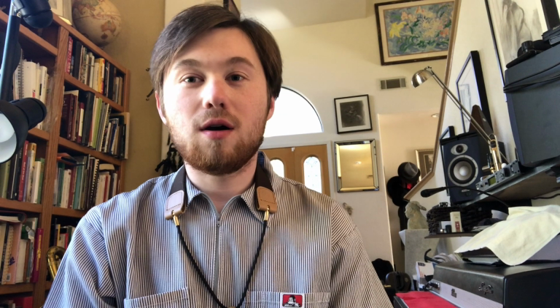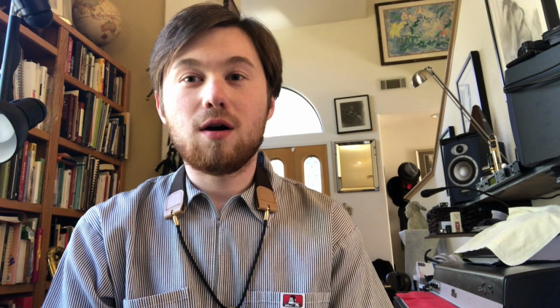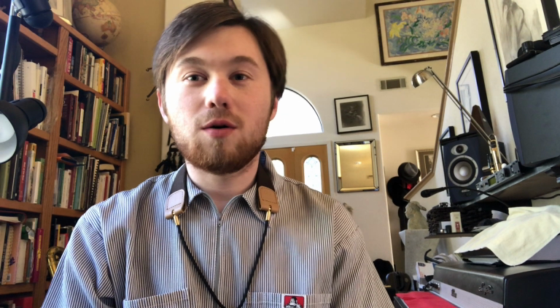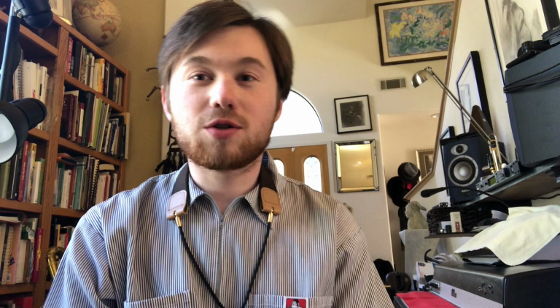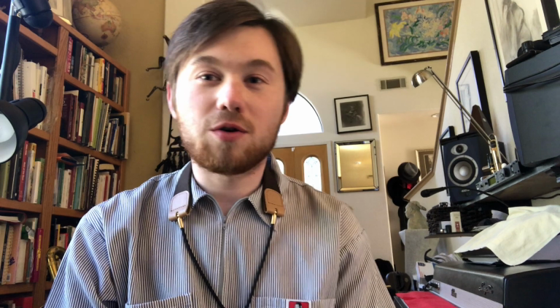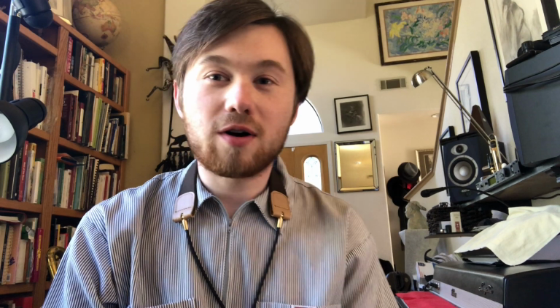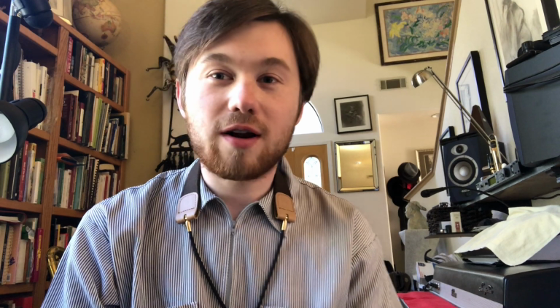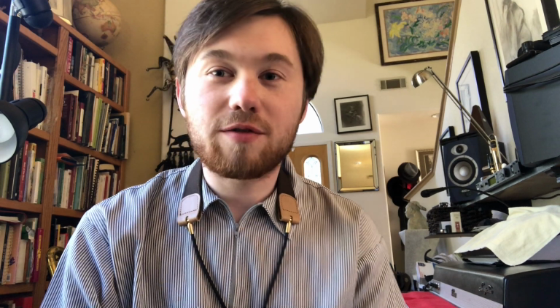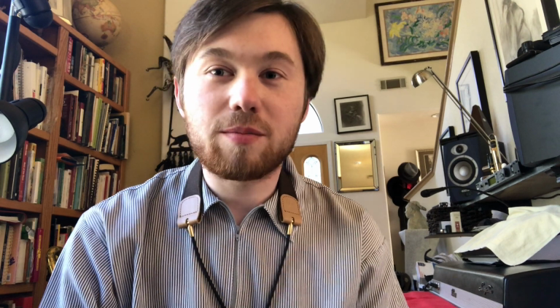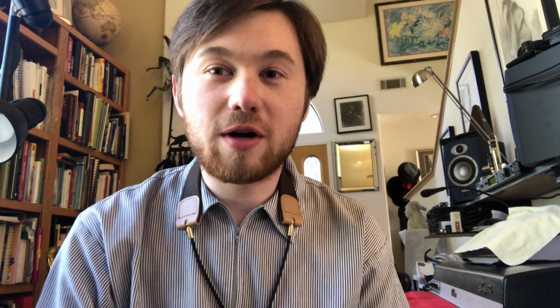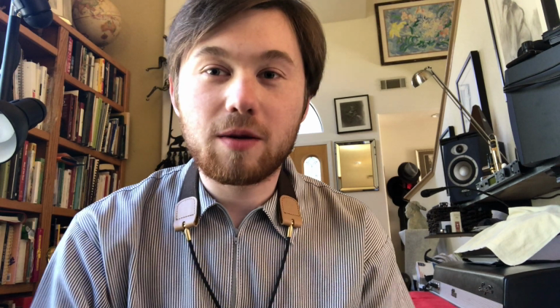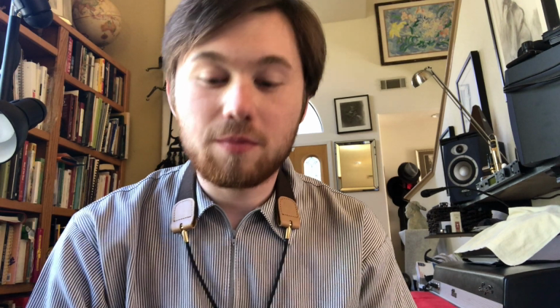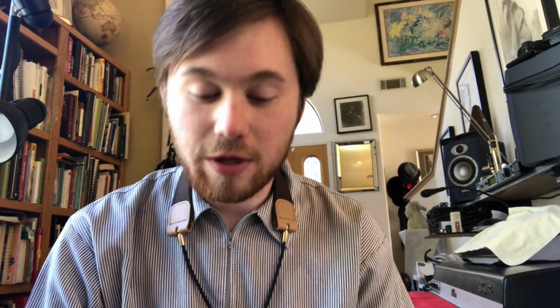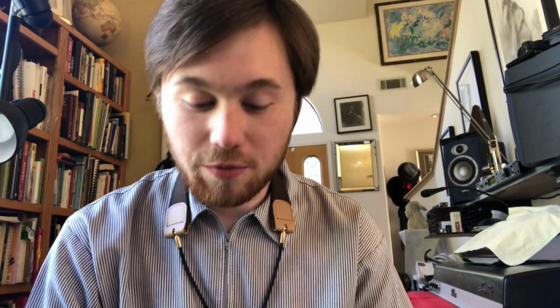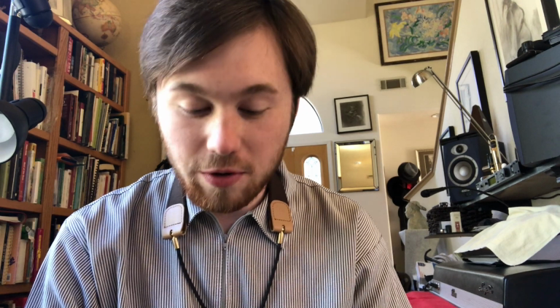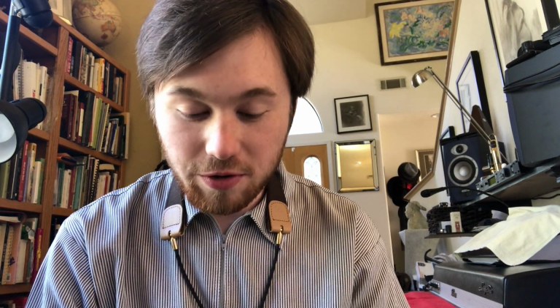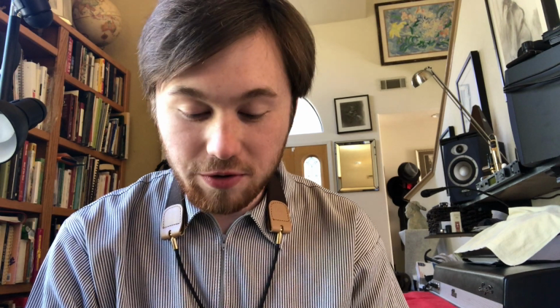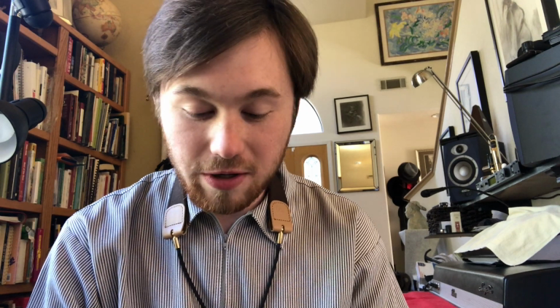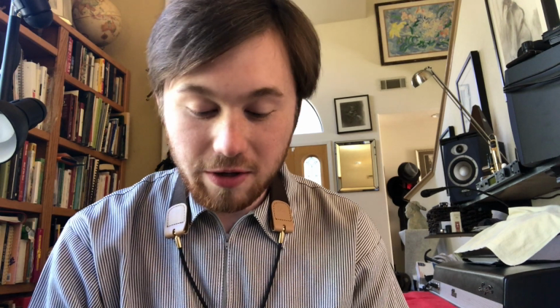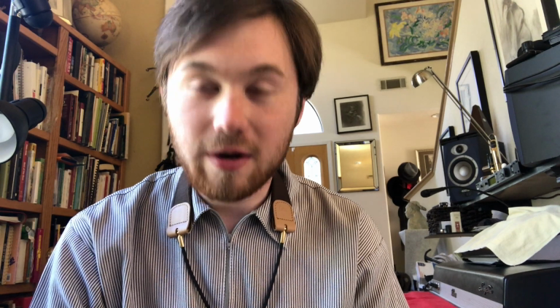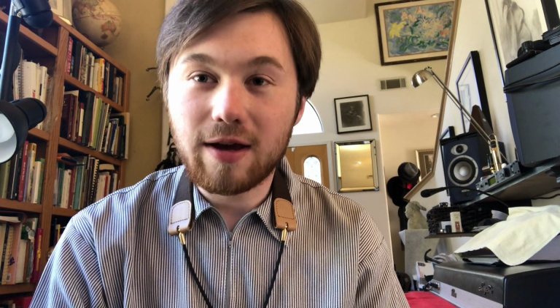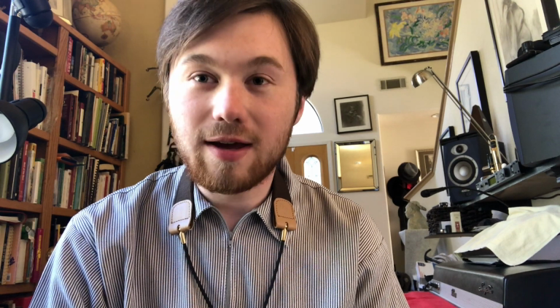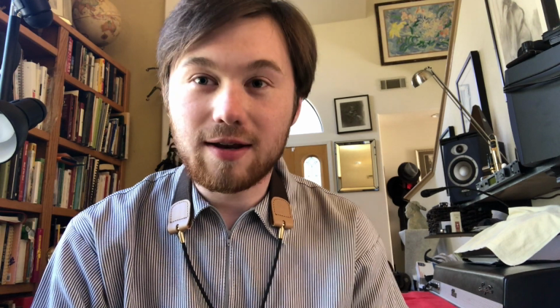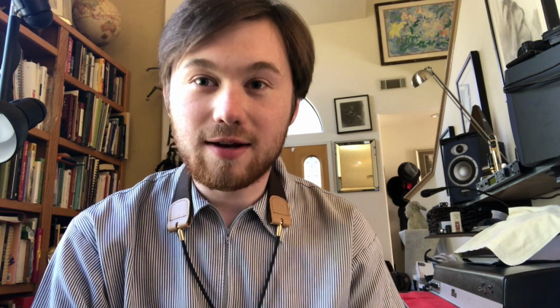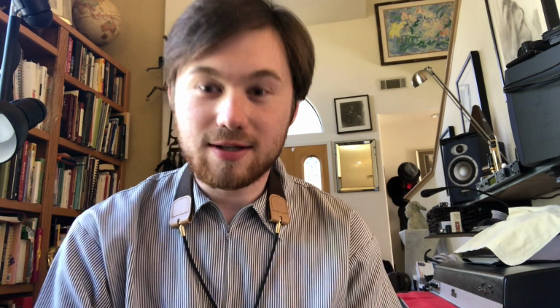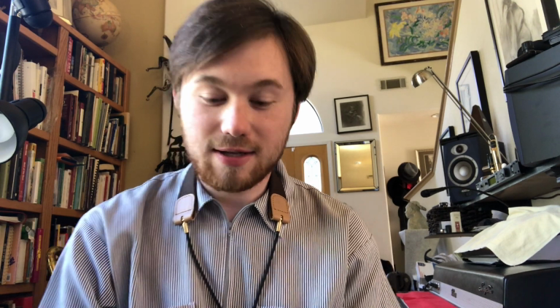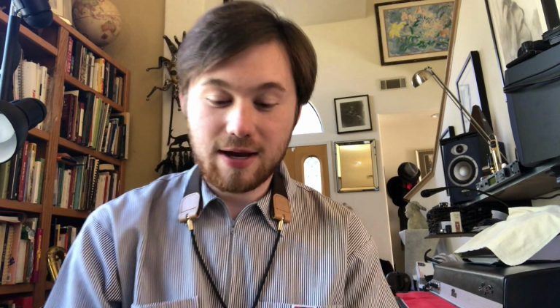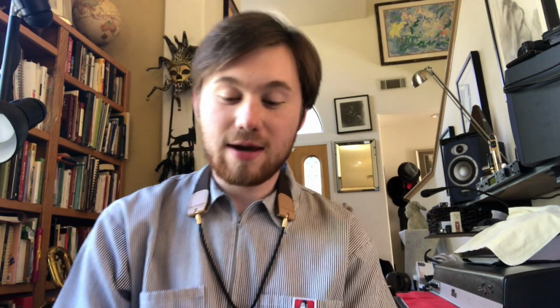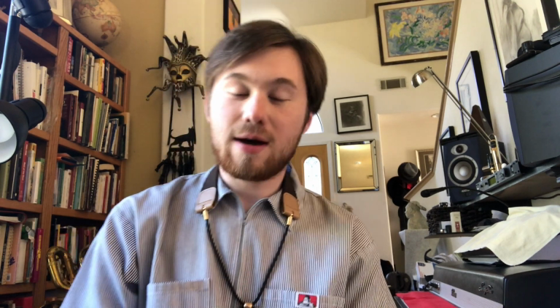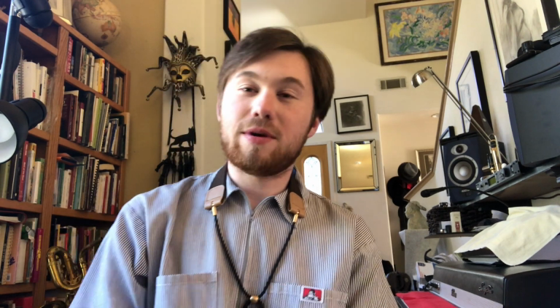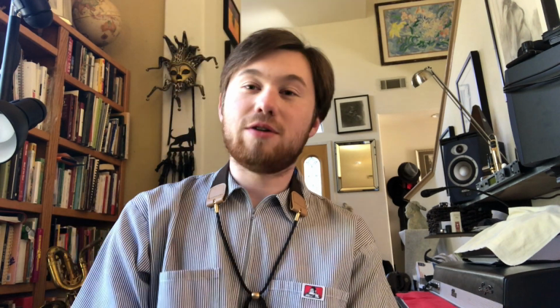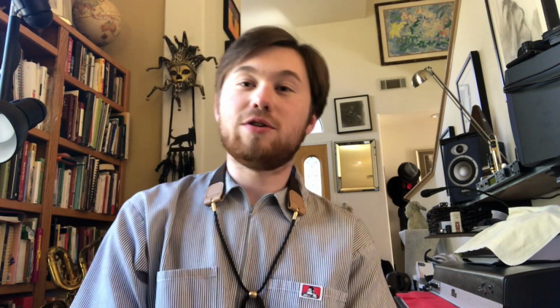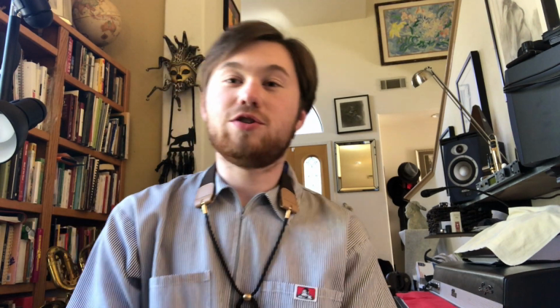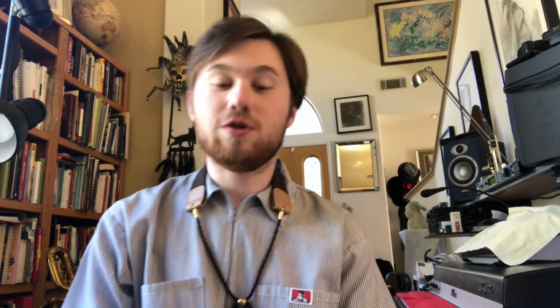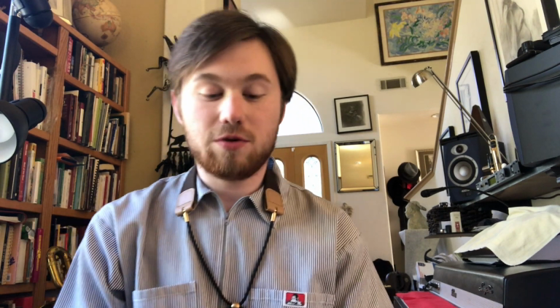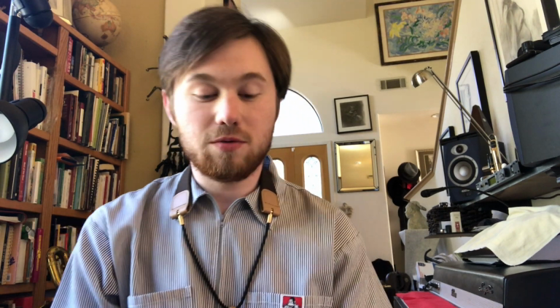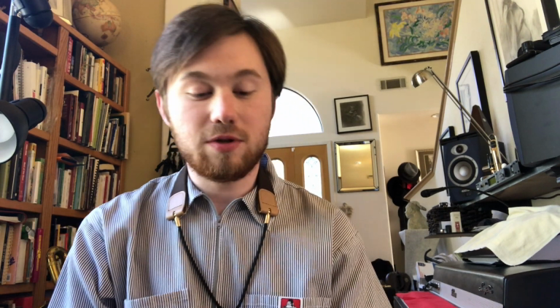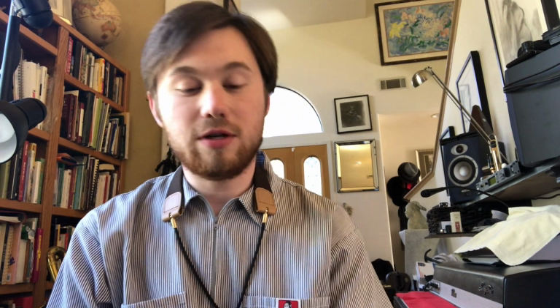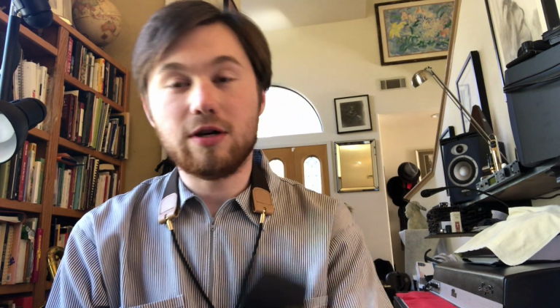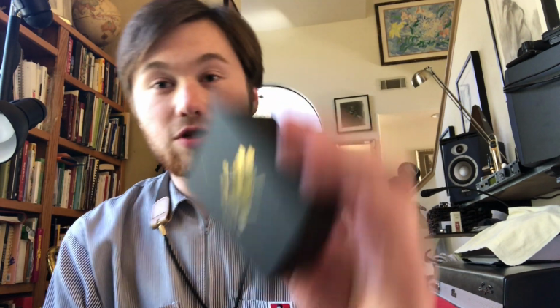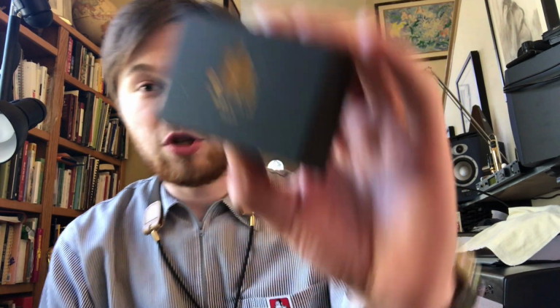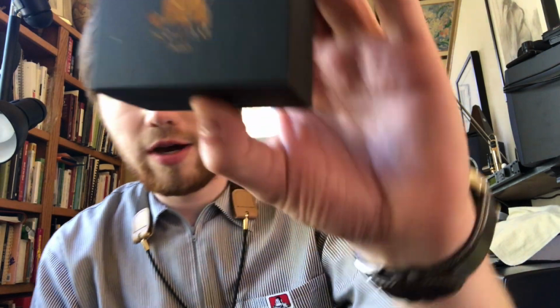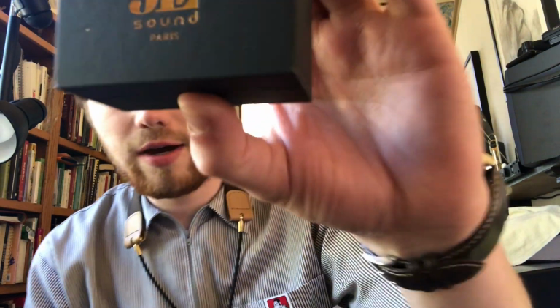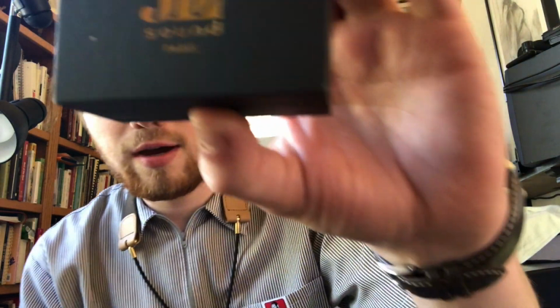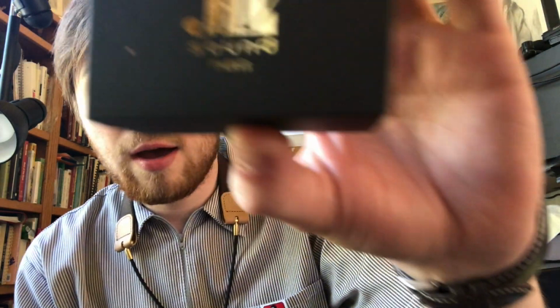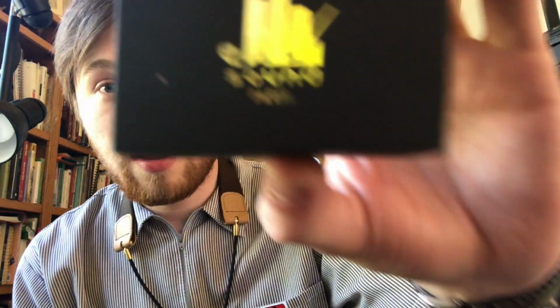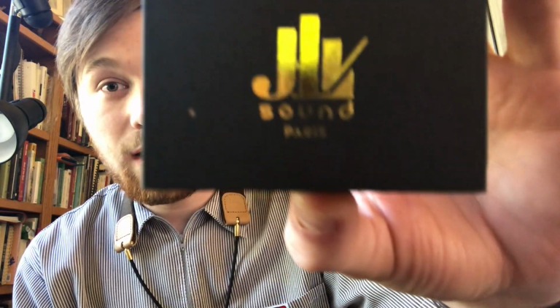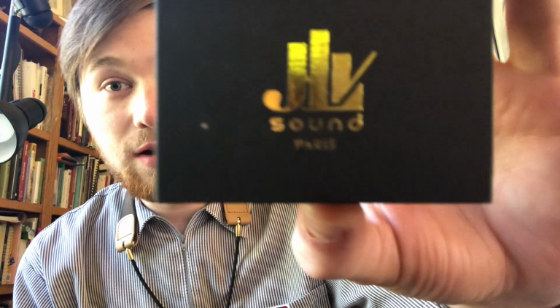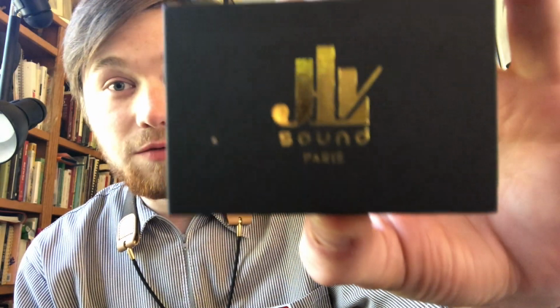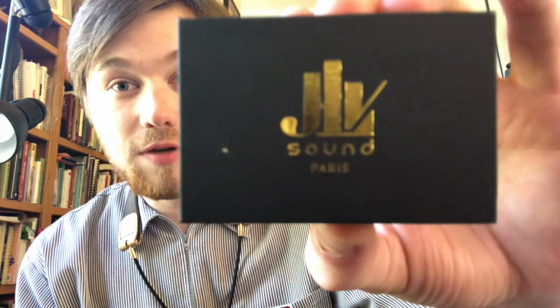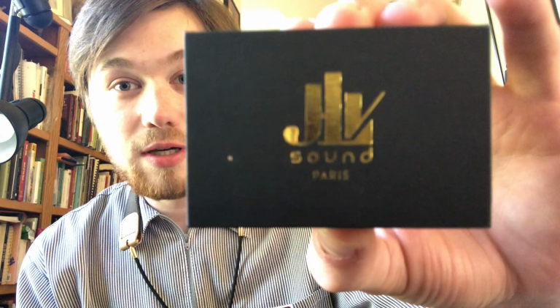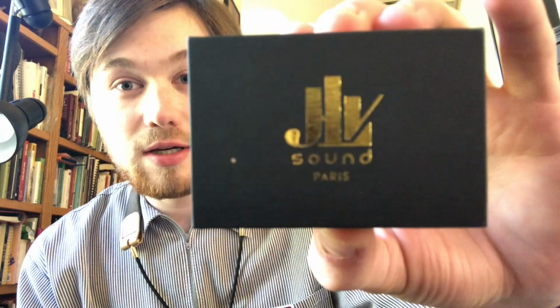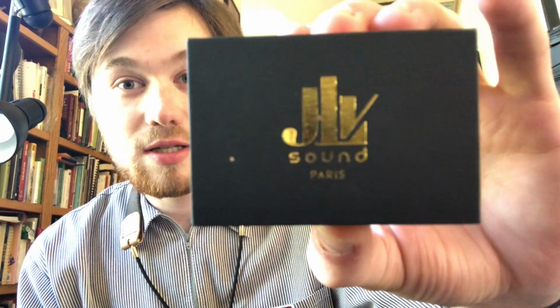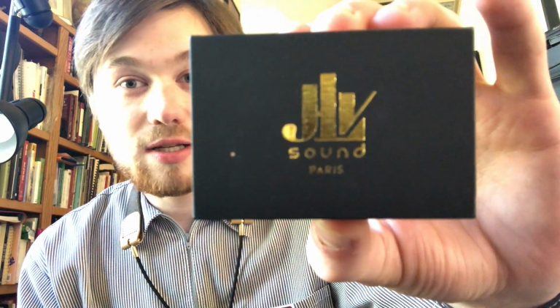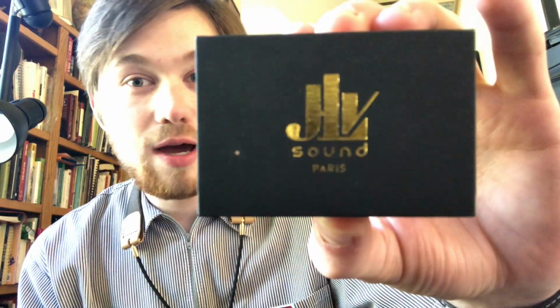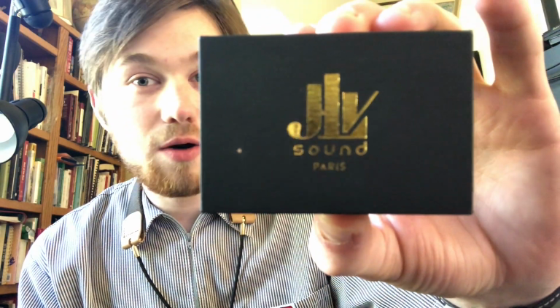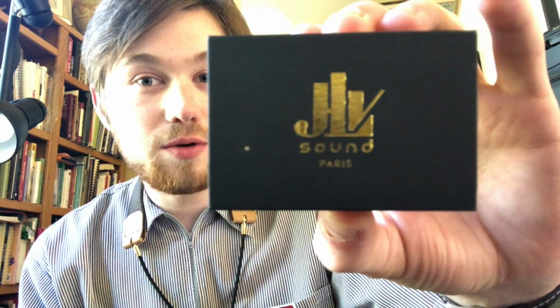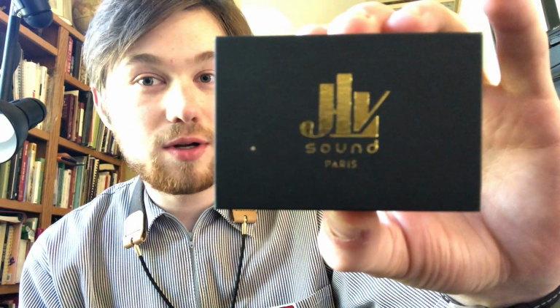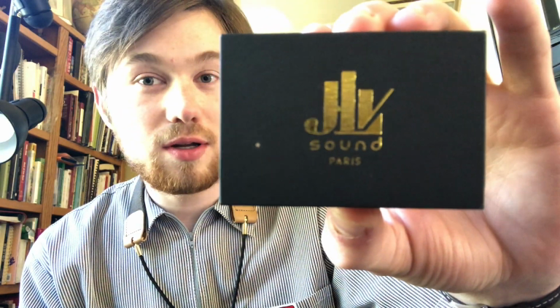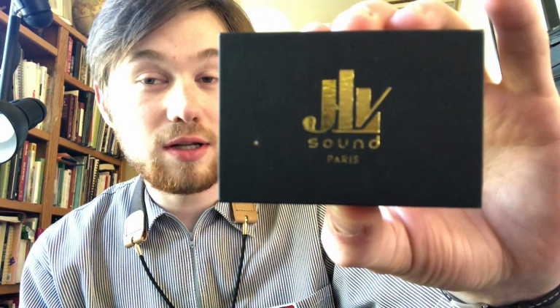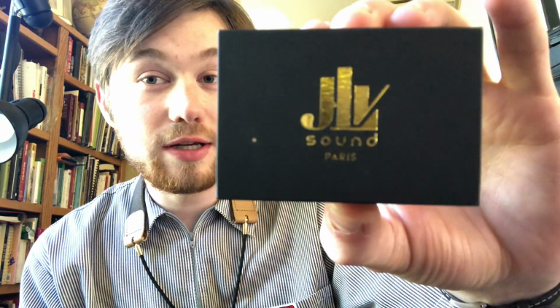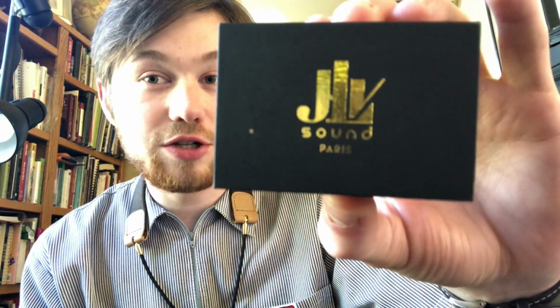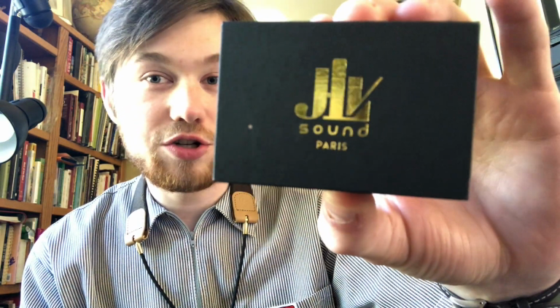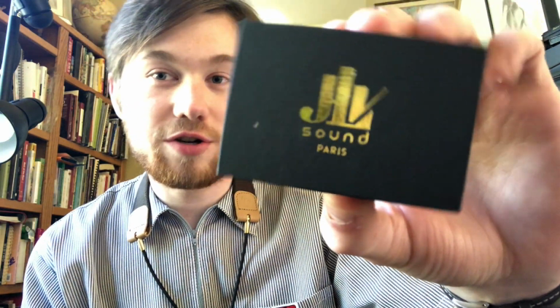What's going on everybody, Blake Roganow here, and today I'm here to show you the JLV sound ligature.